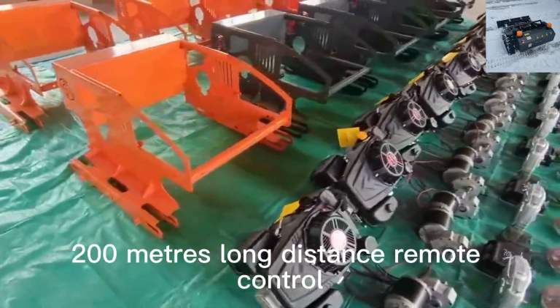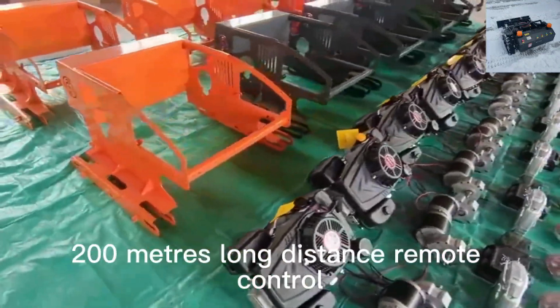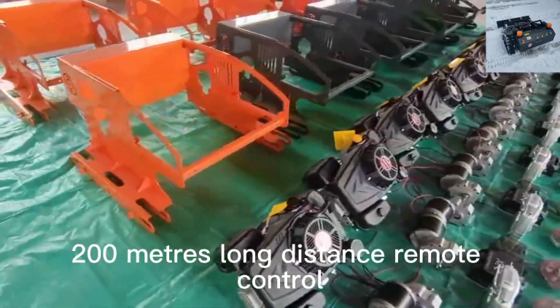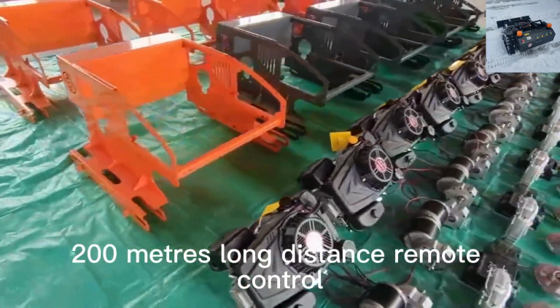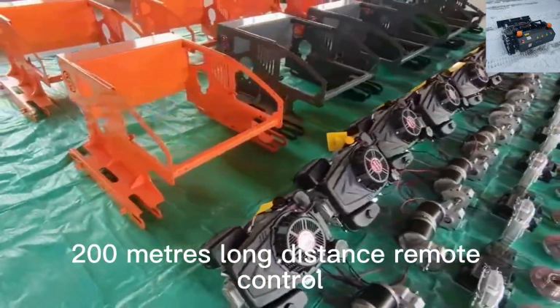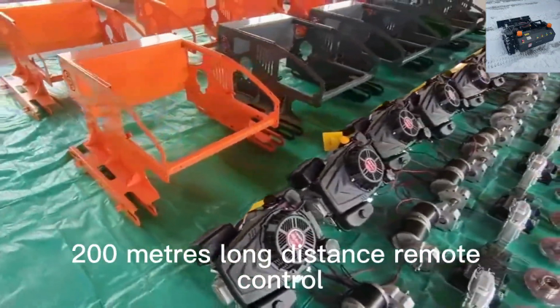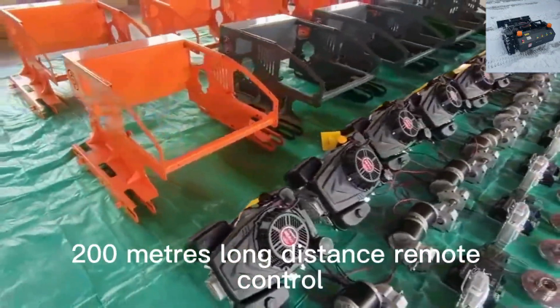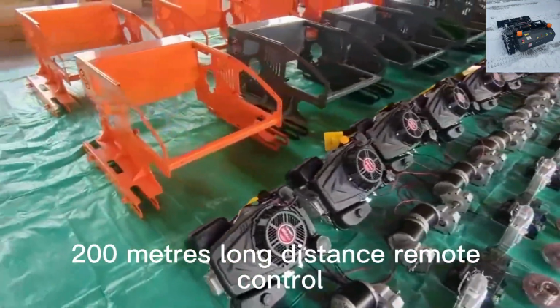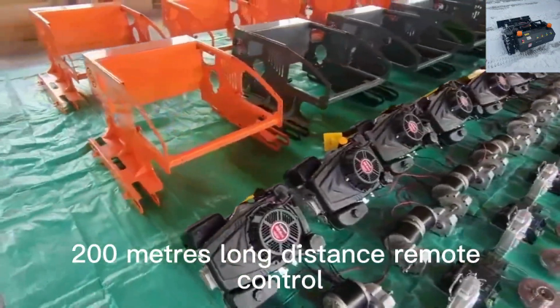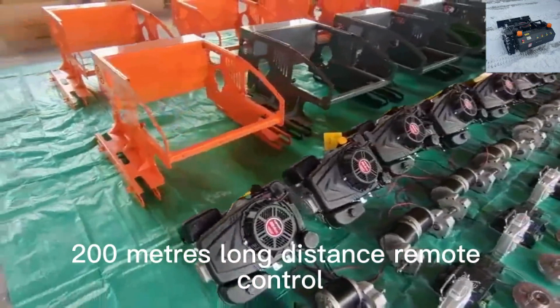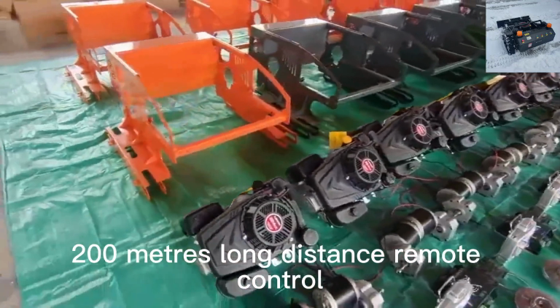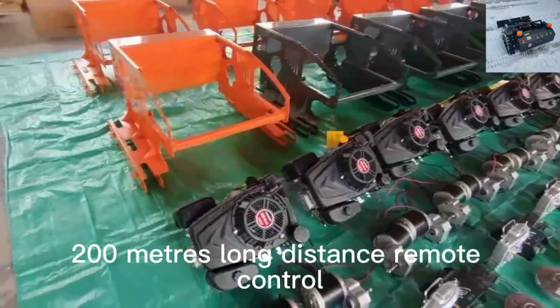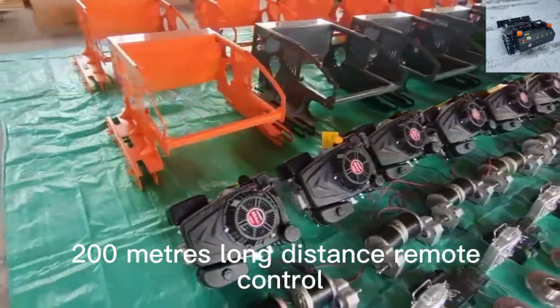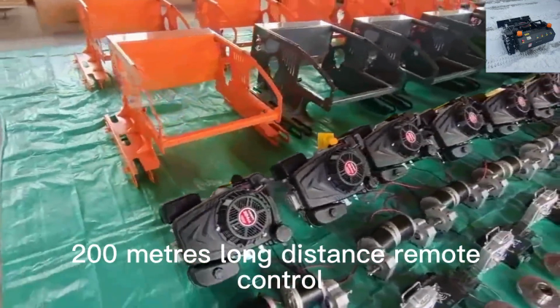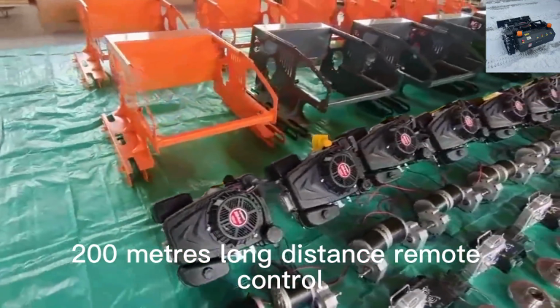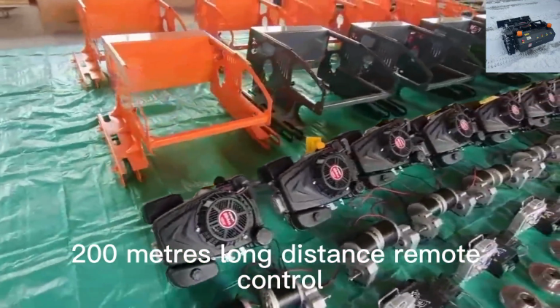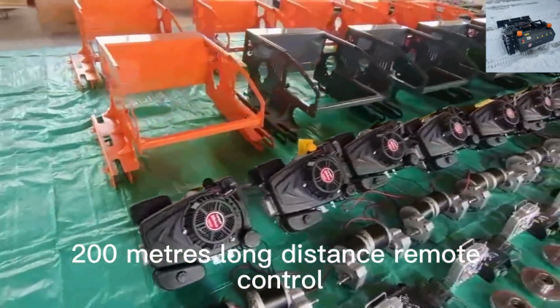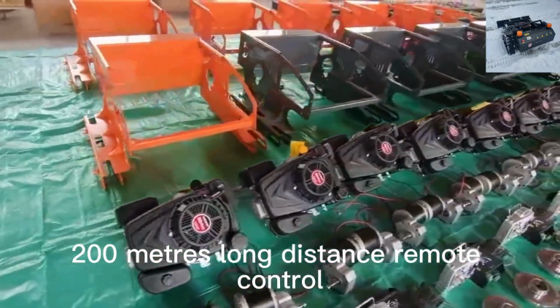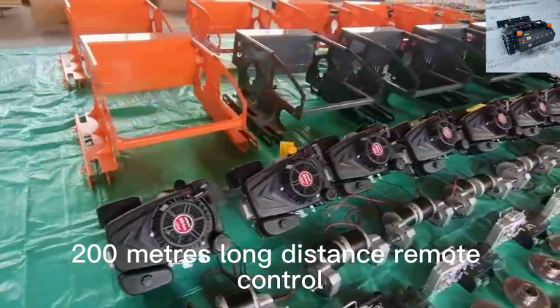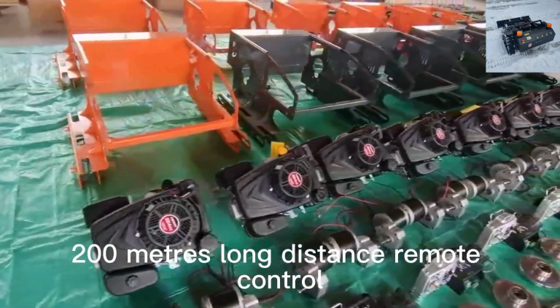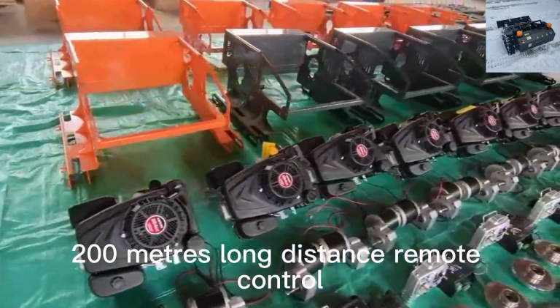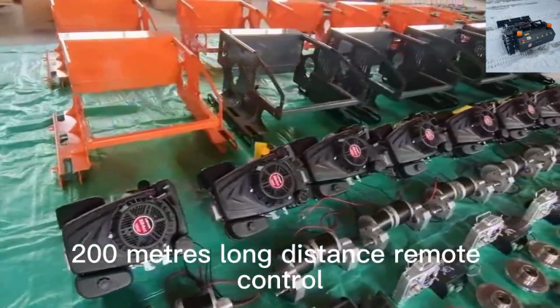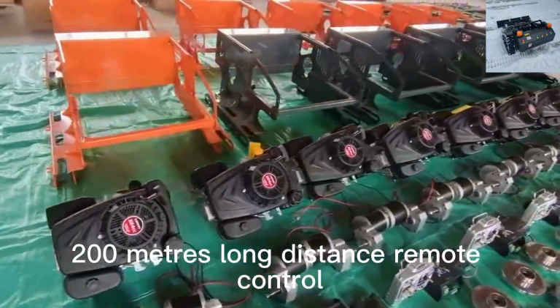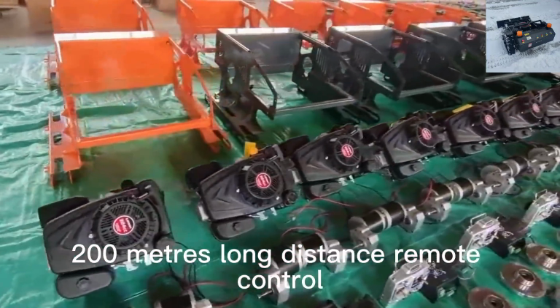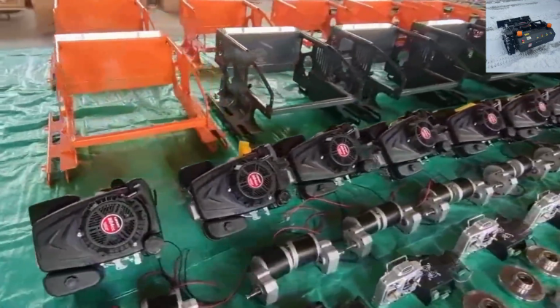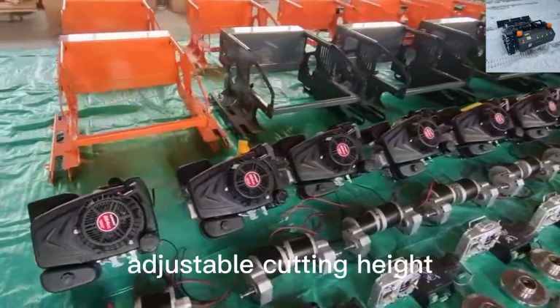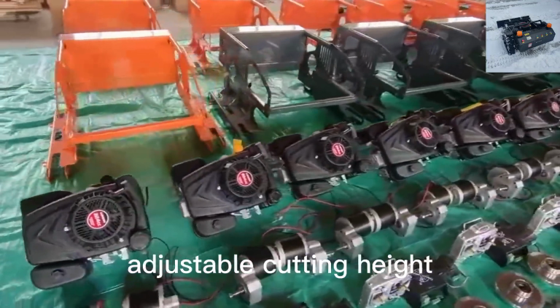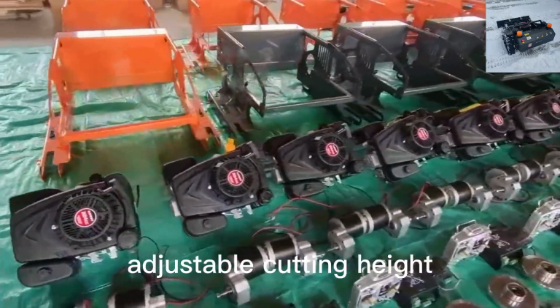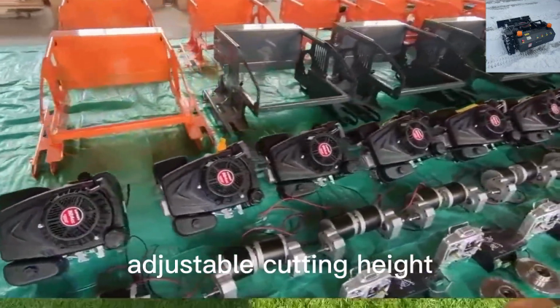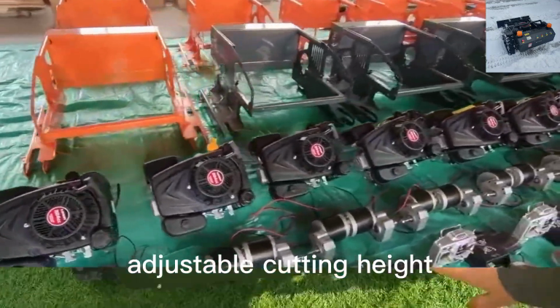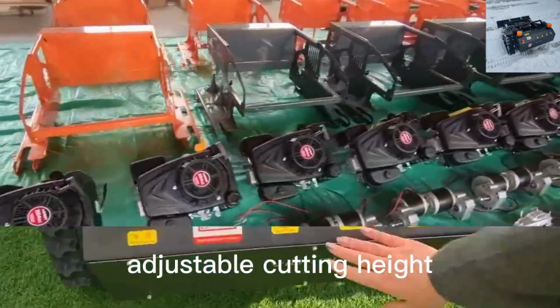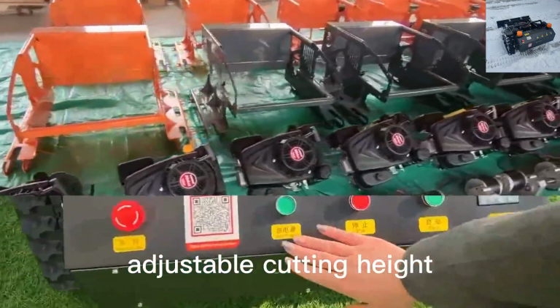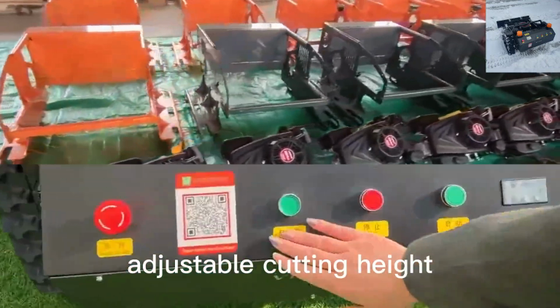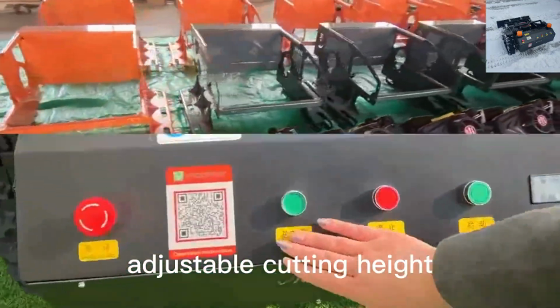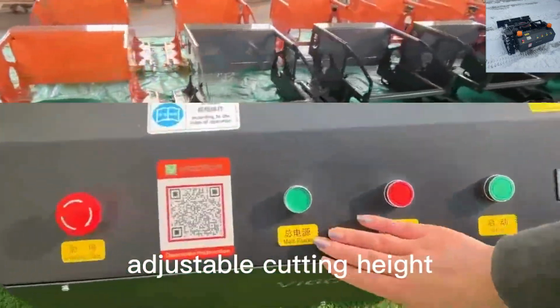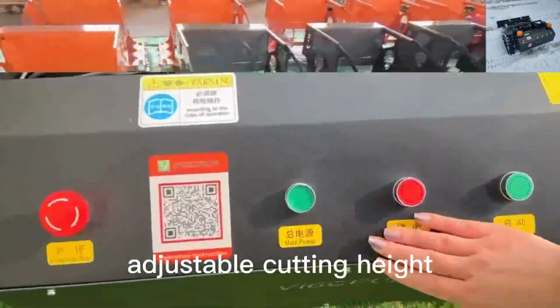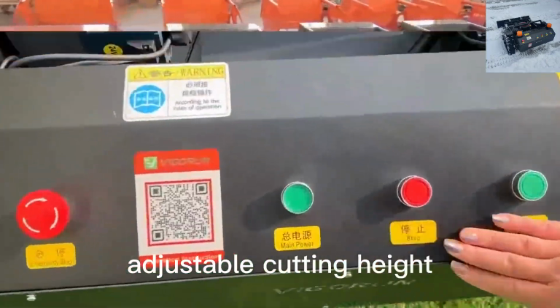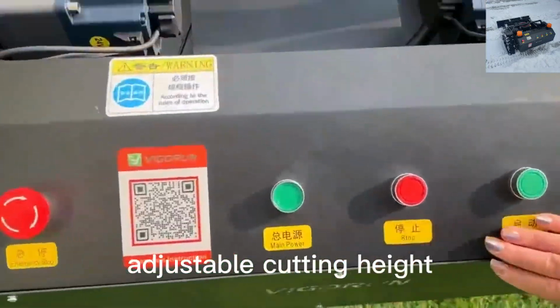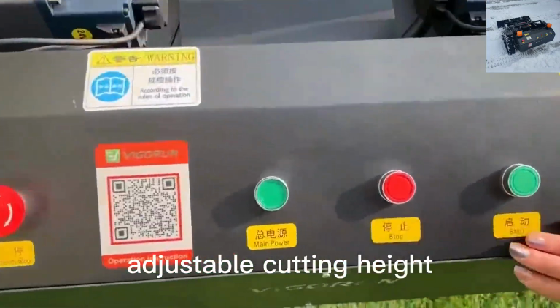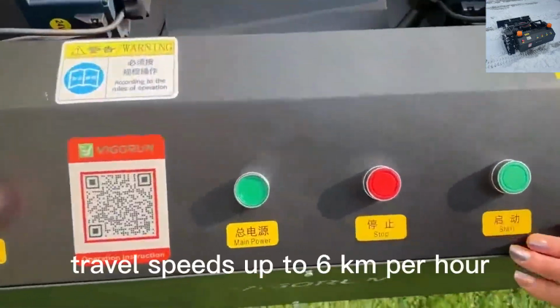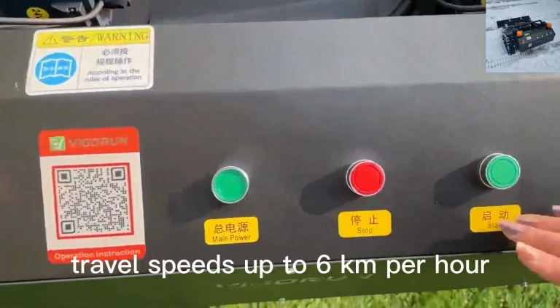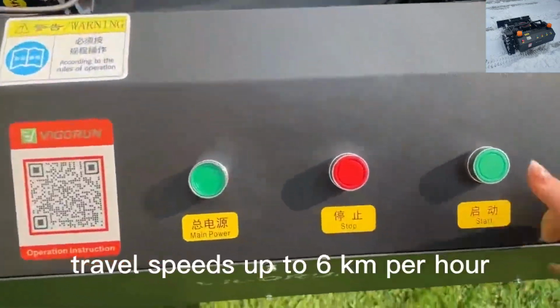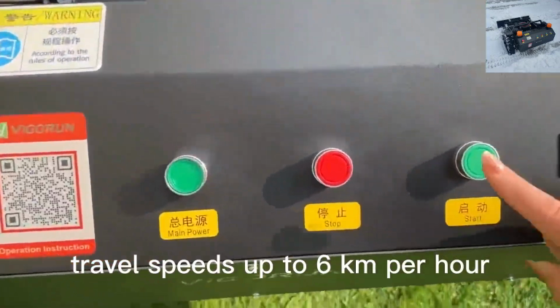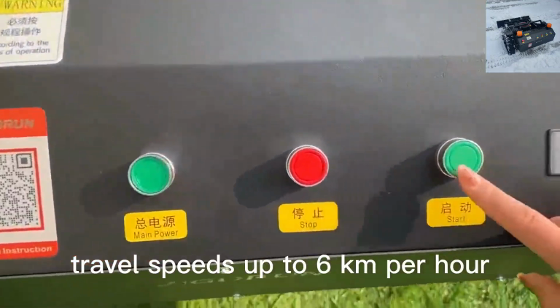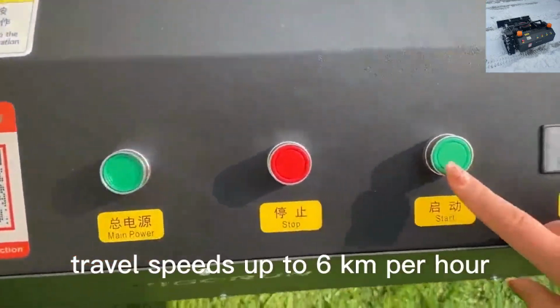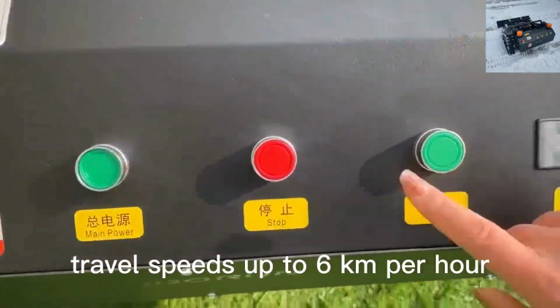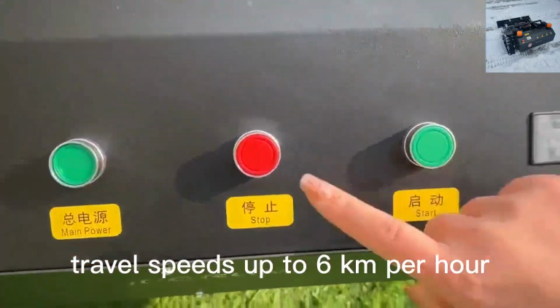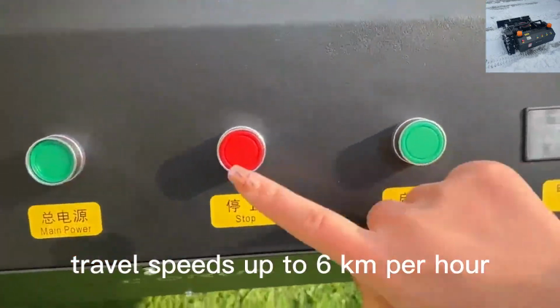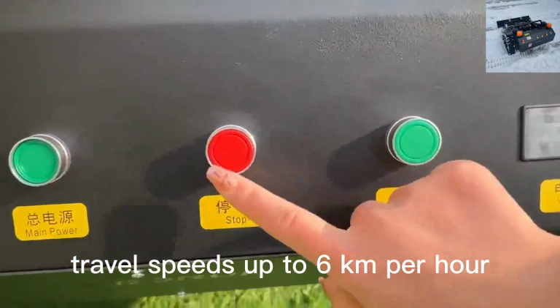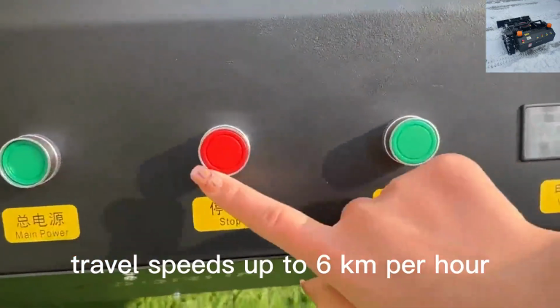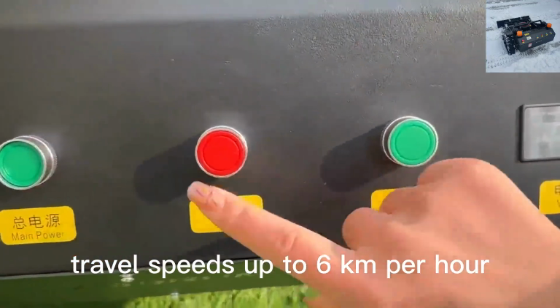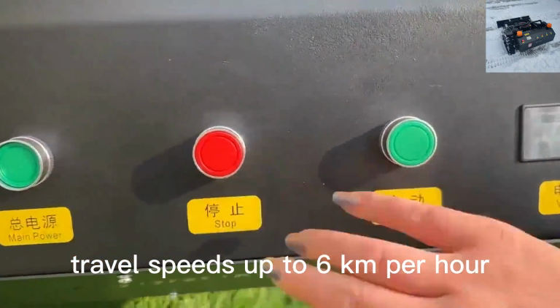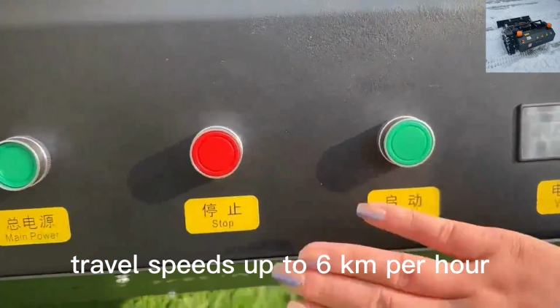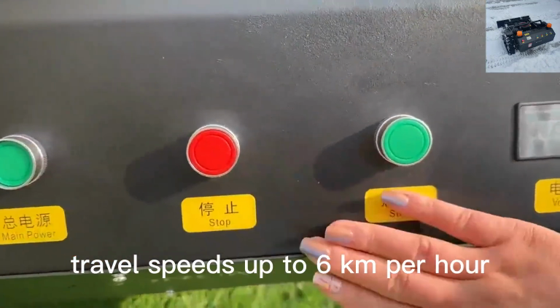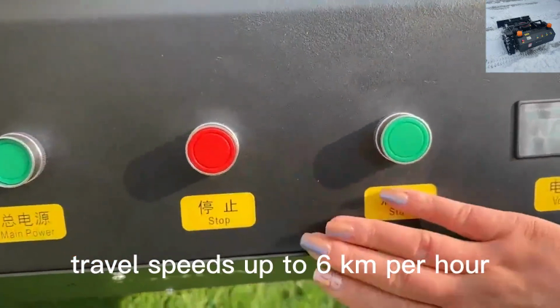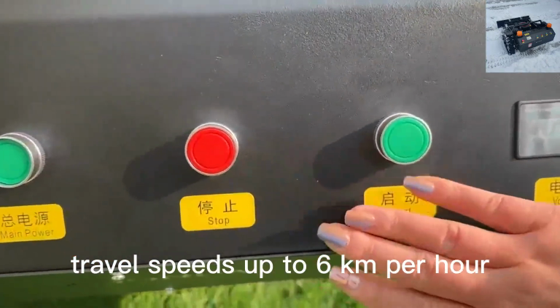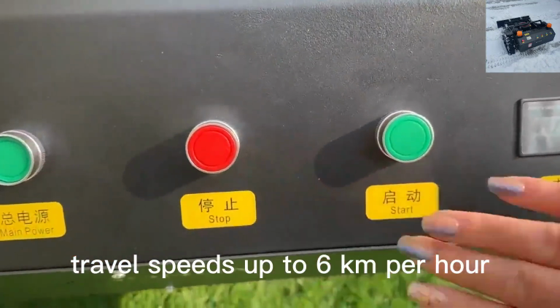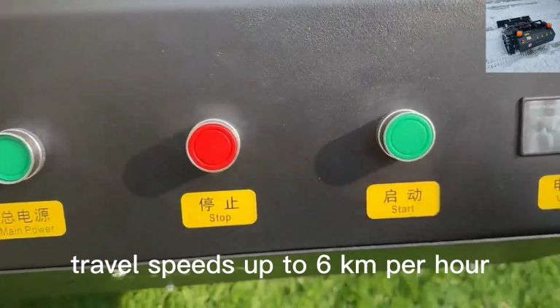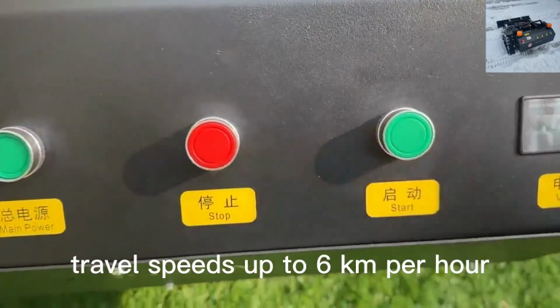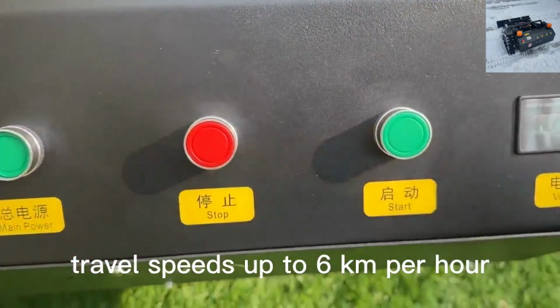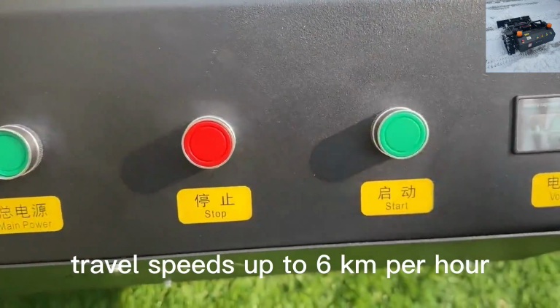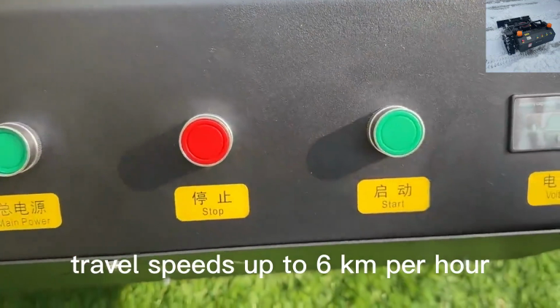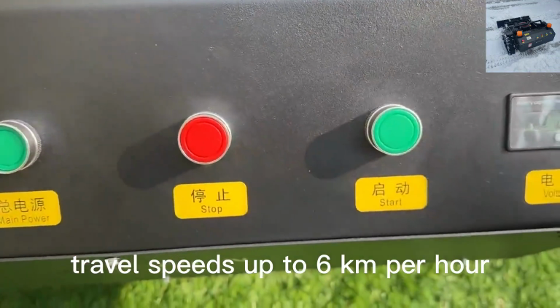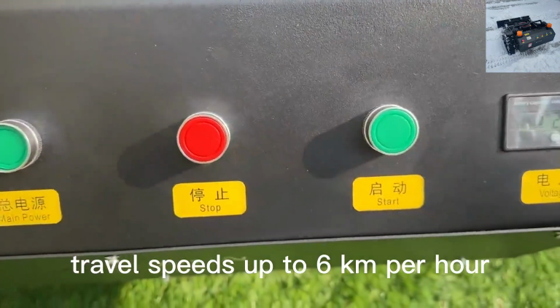The remote-controlled slope lawnmower adopts a CARB & EPA-approved gasoline engine, 200 meters long-distance remote control, adjustable cutting height, and travel speeds up to 6 kilometers per hour.